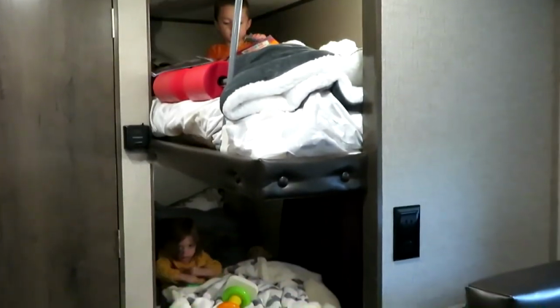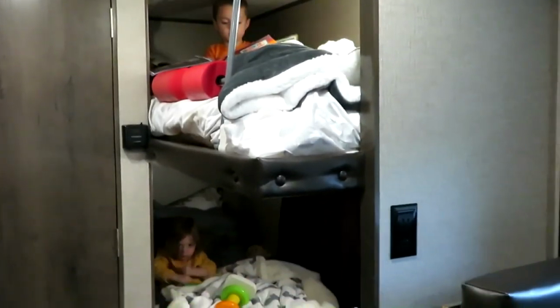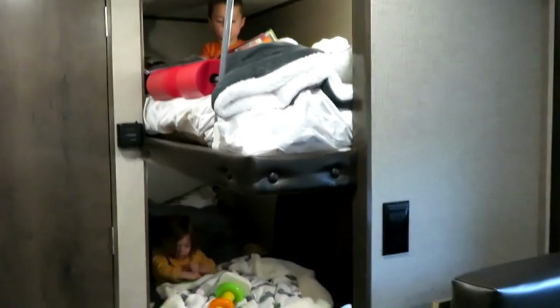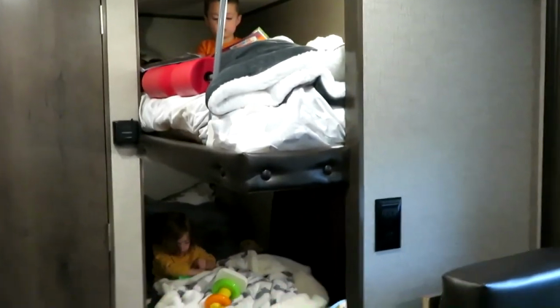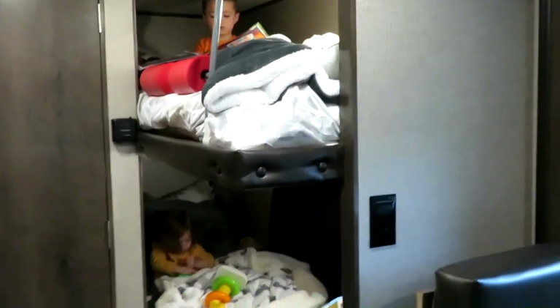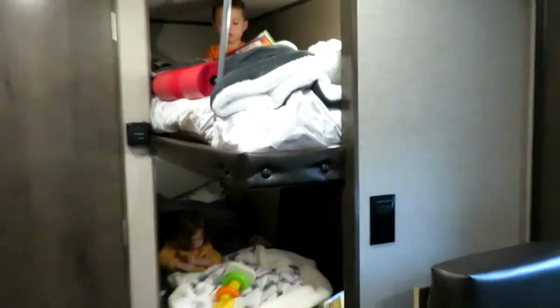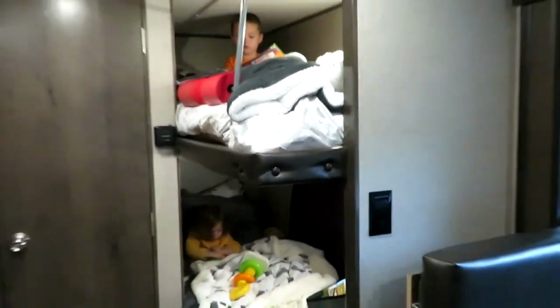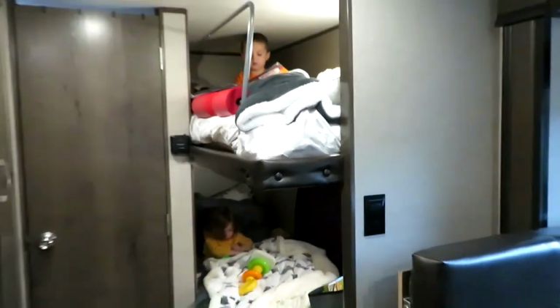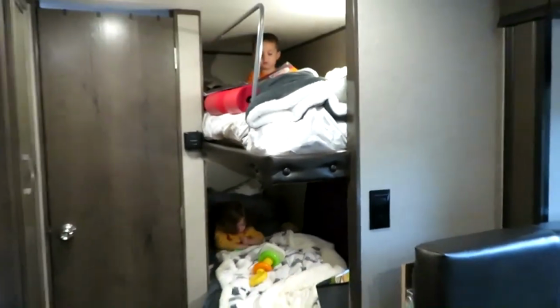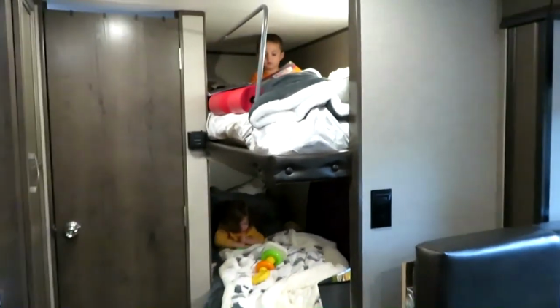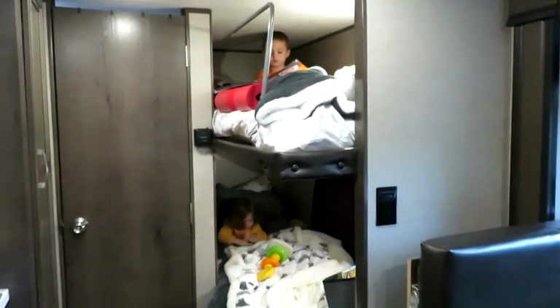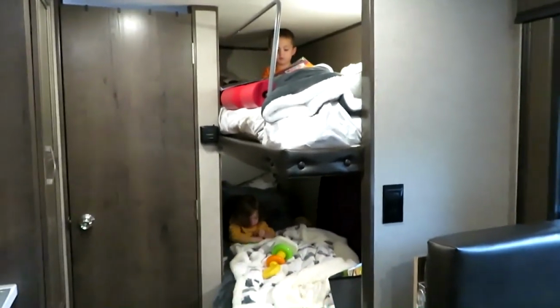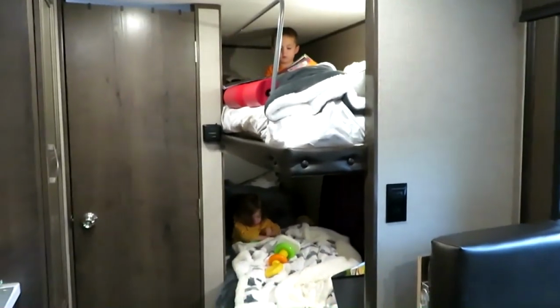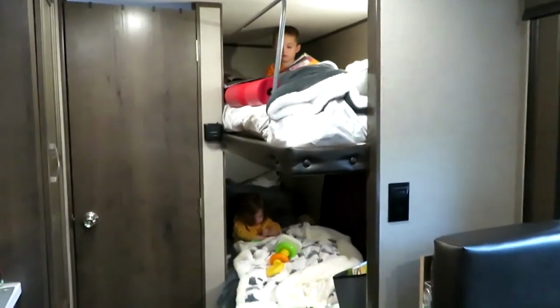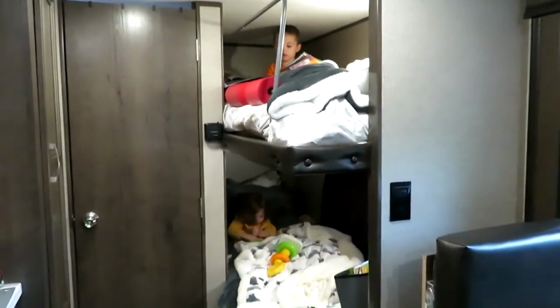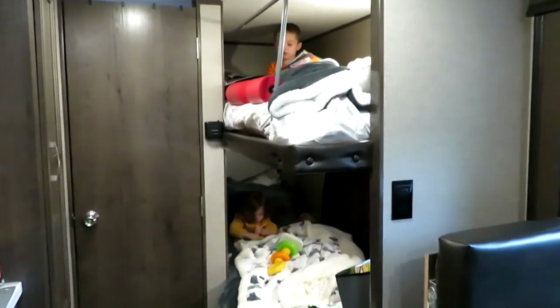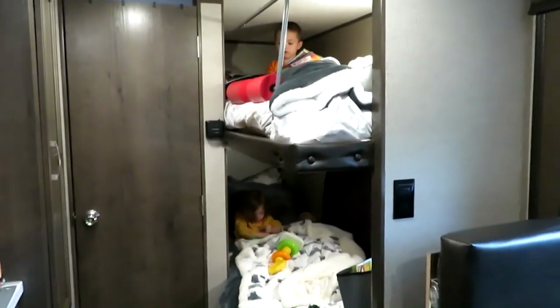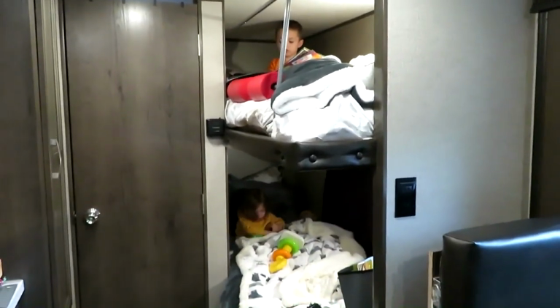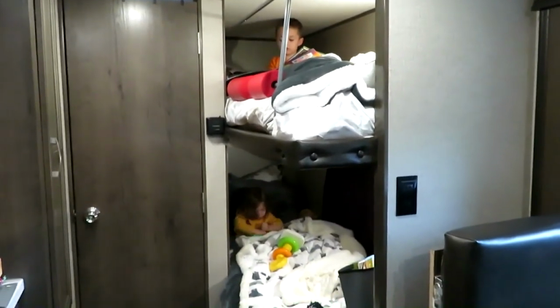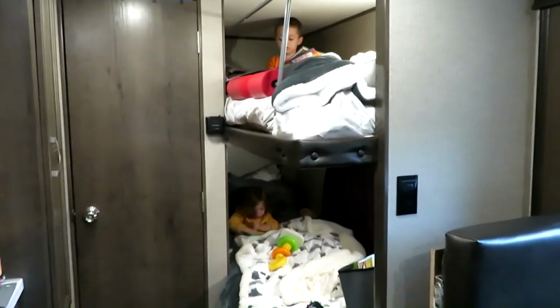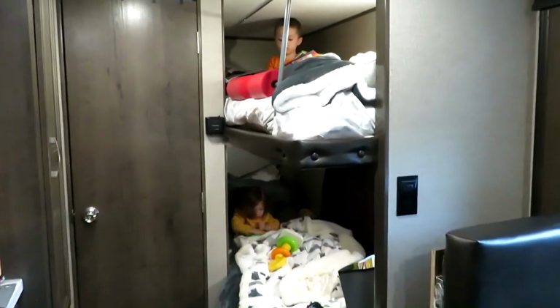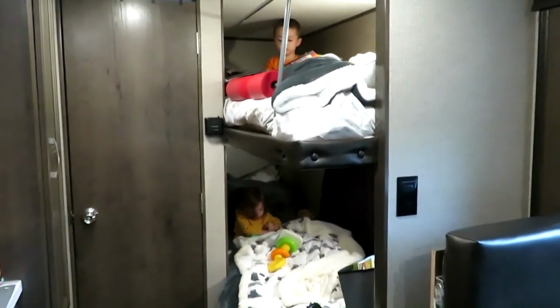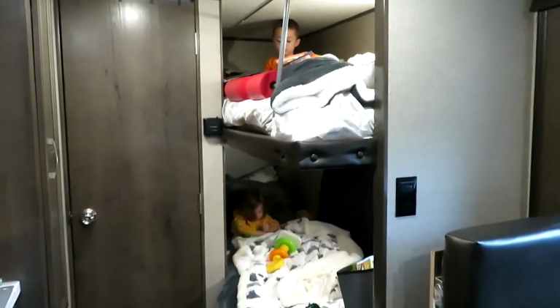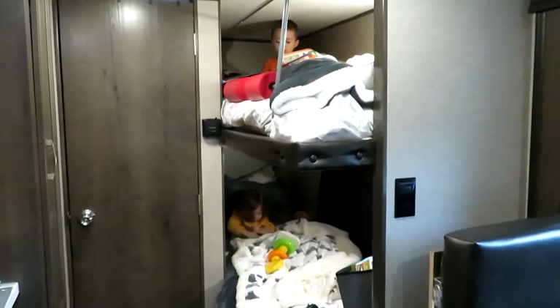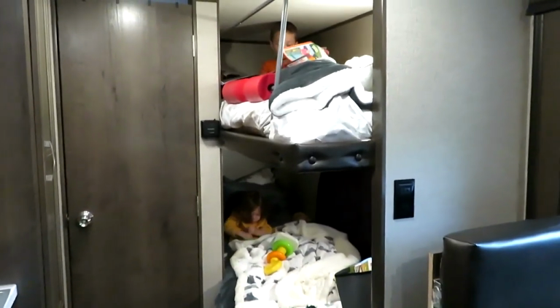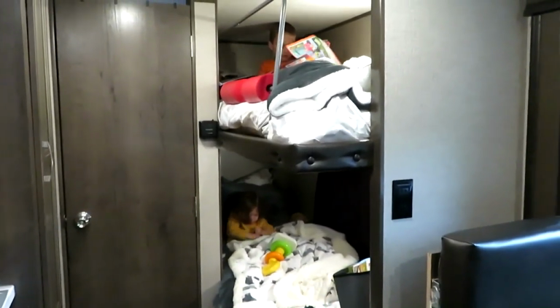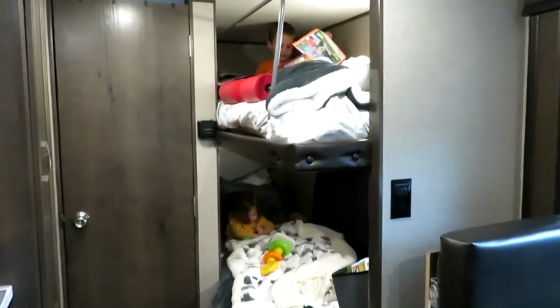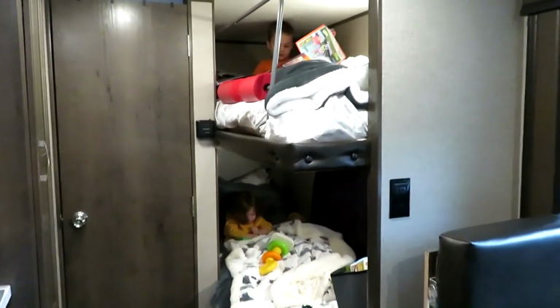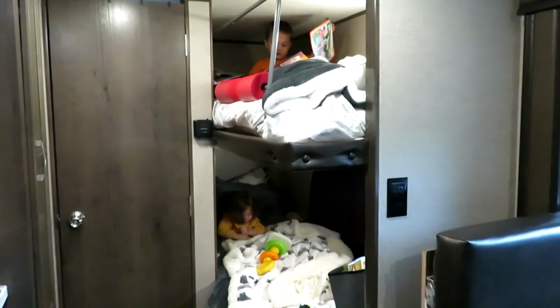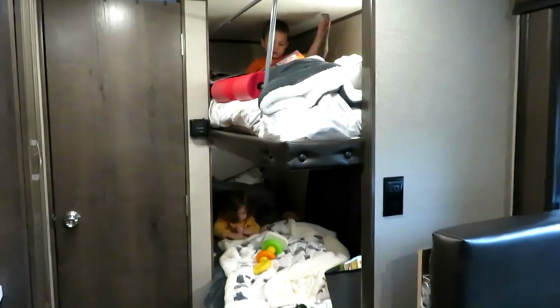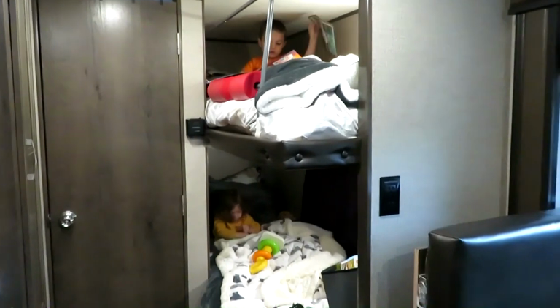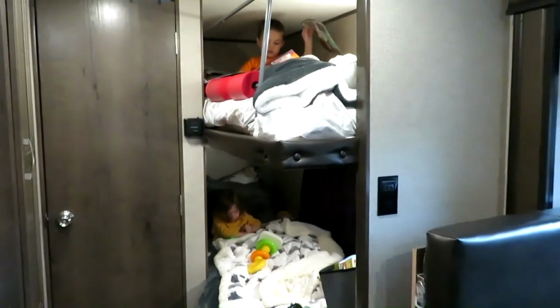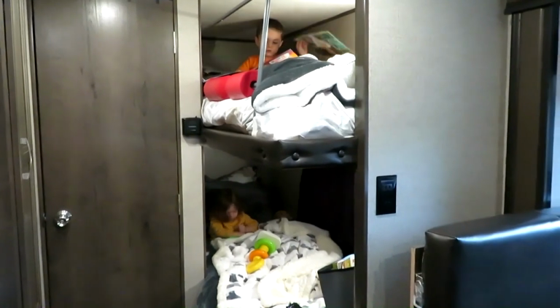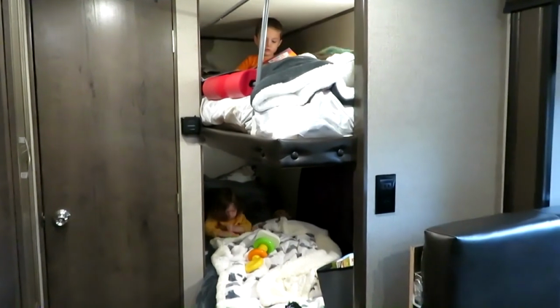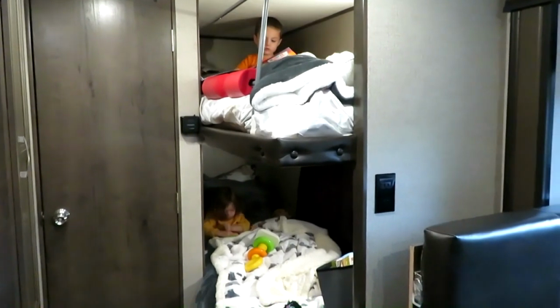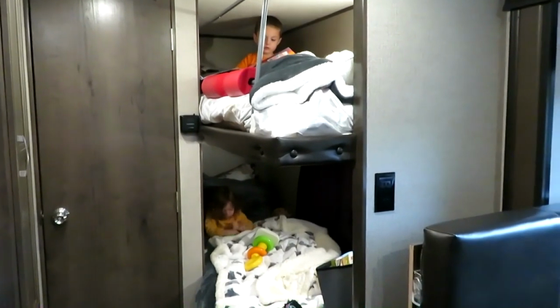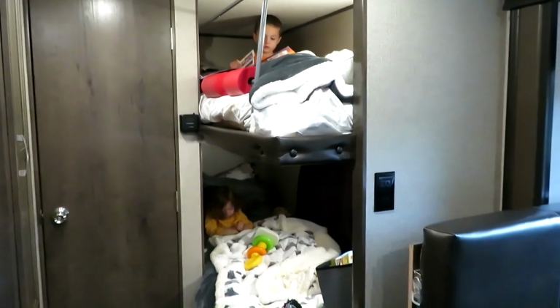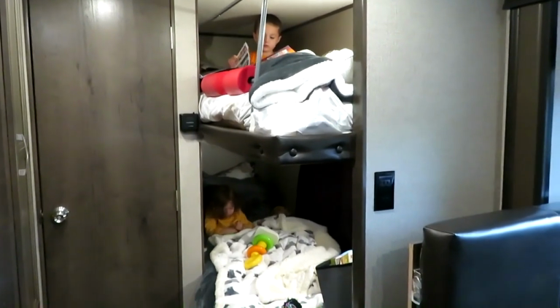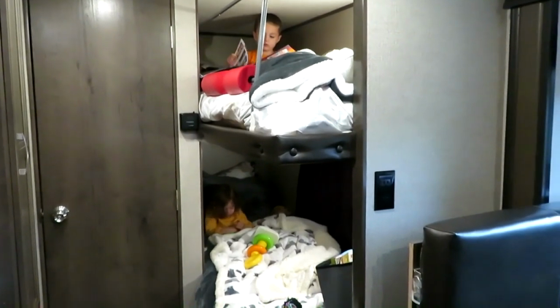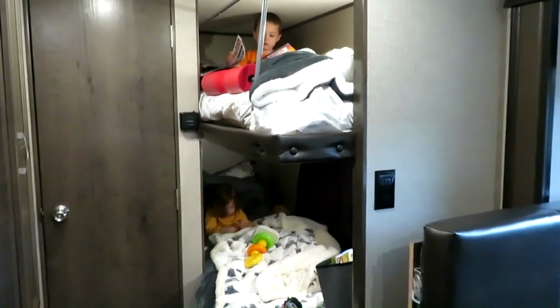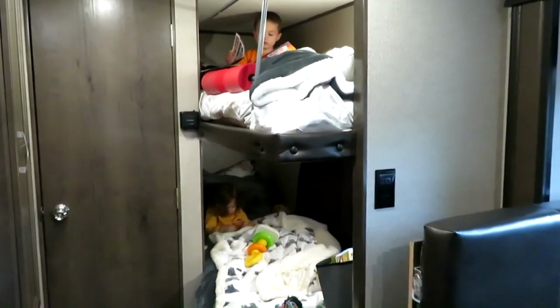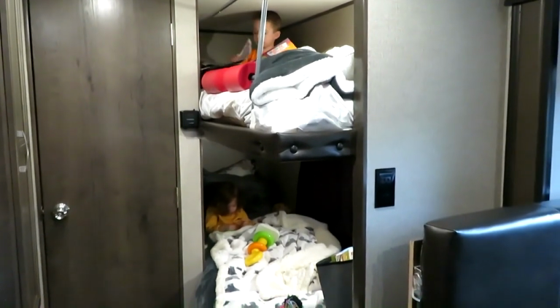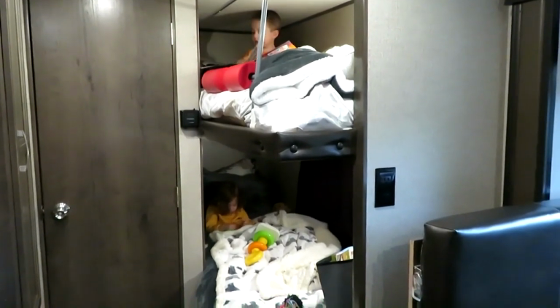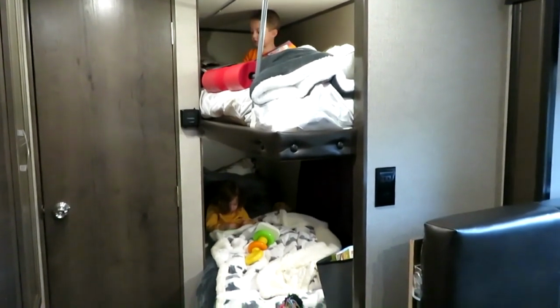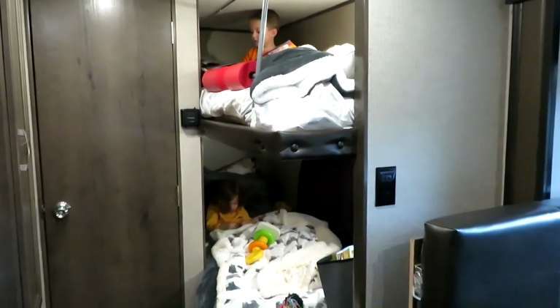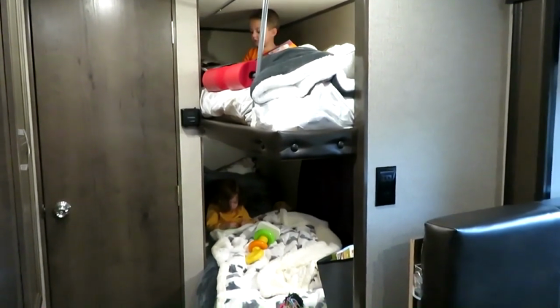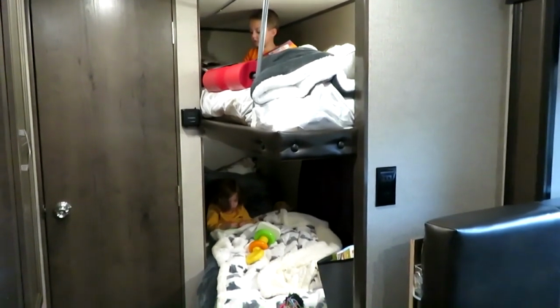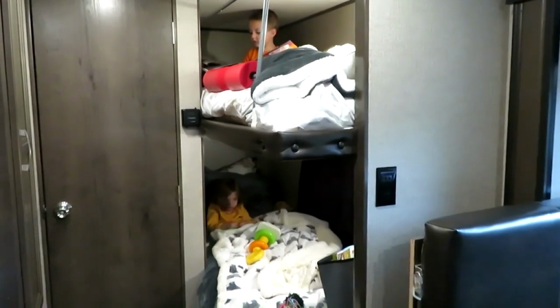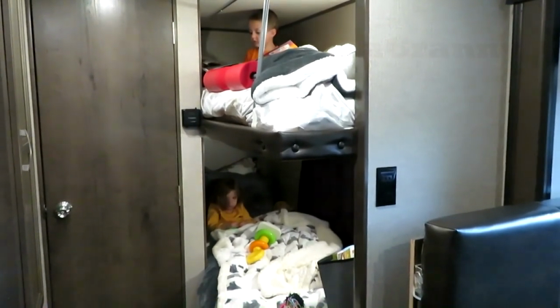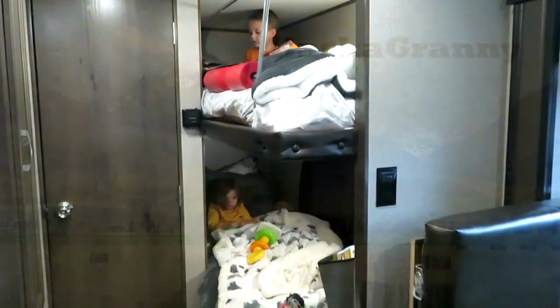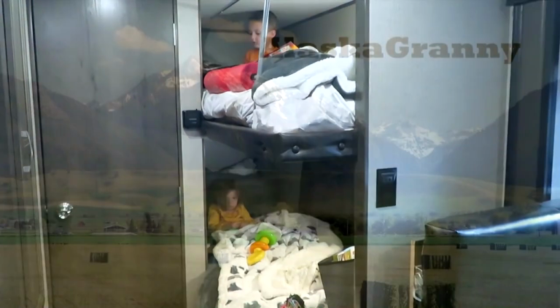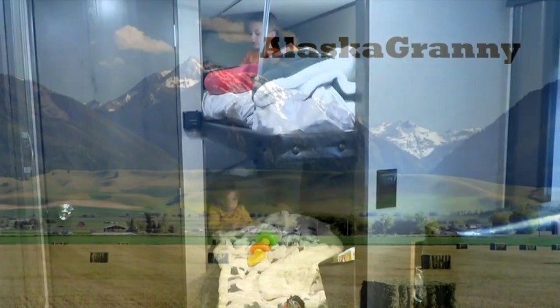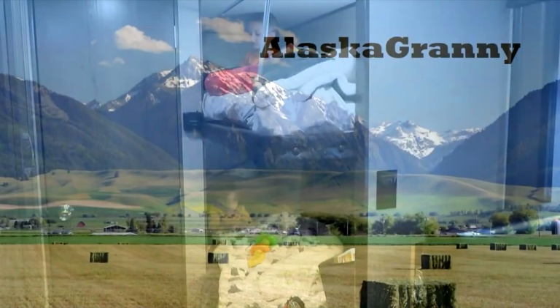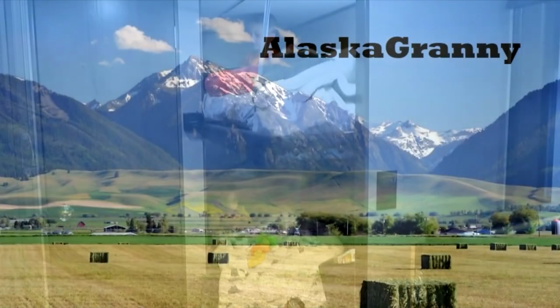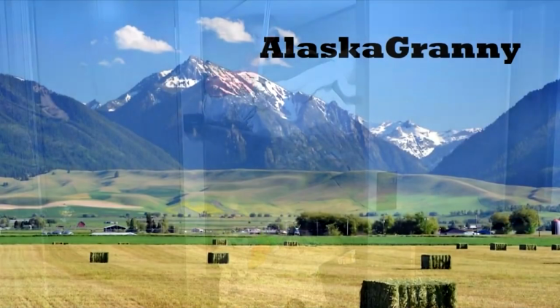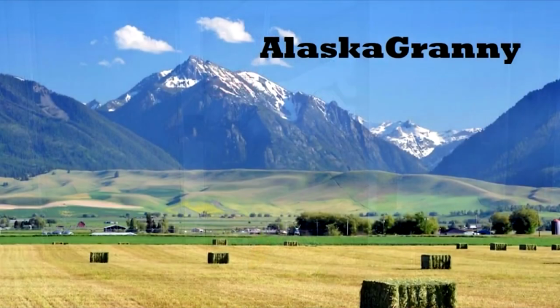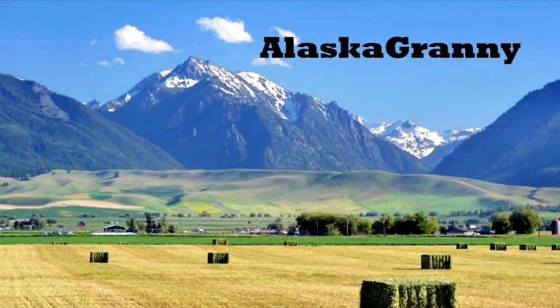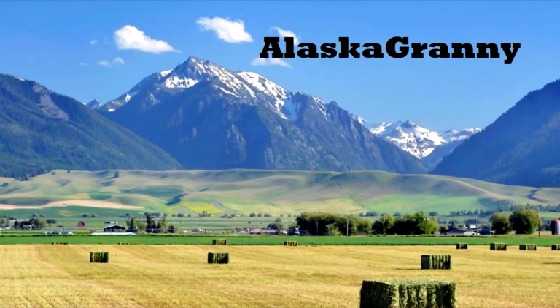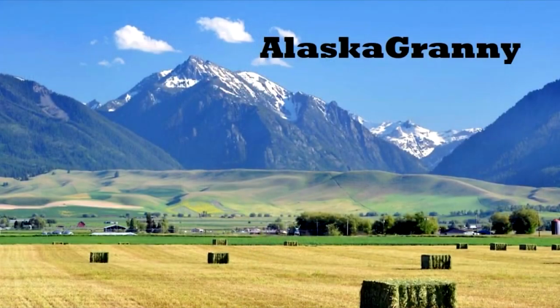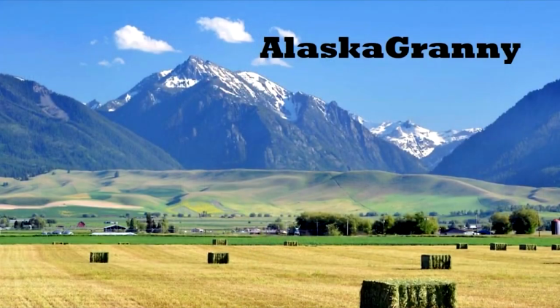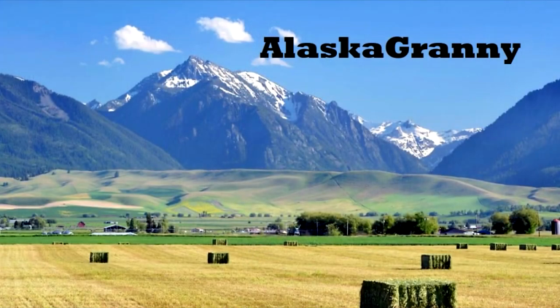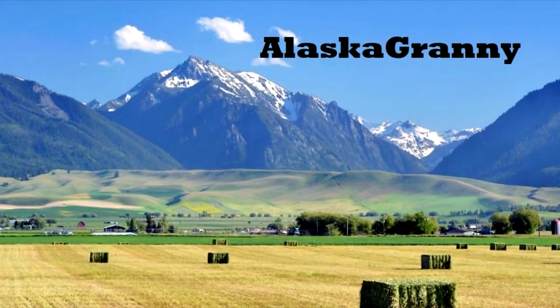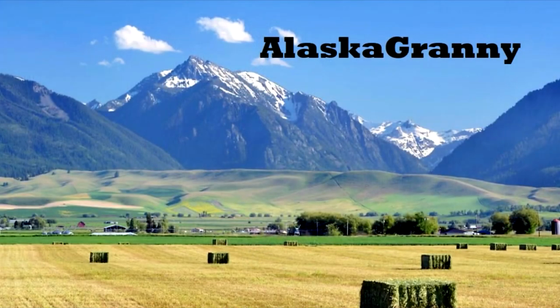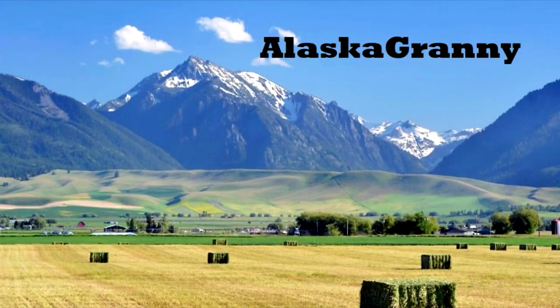Please like my video, share it with someone else you think might find it useful, and please subscribe to the AlaskaGranny channel.